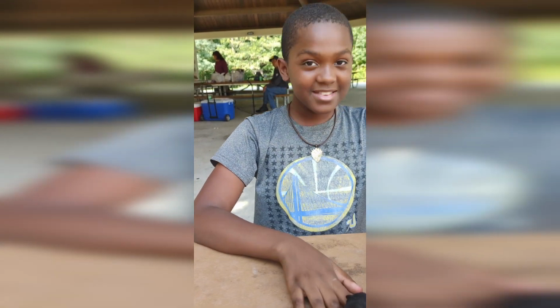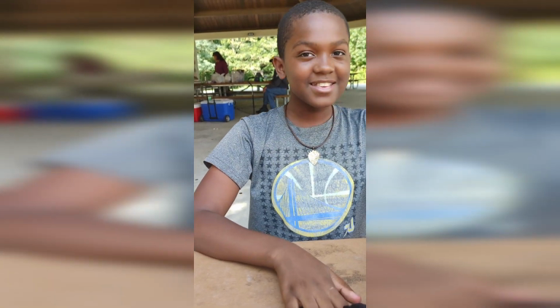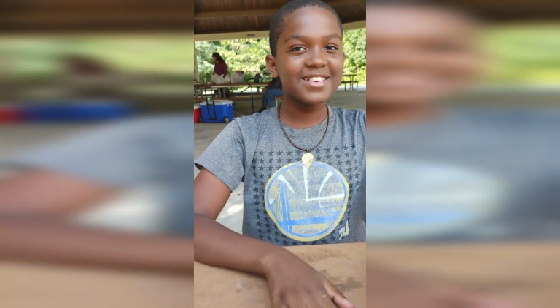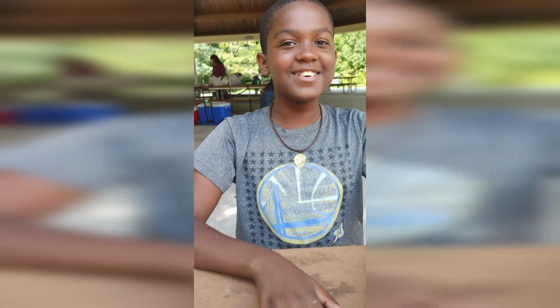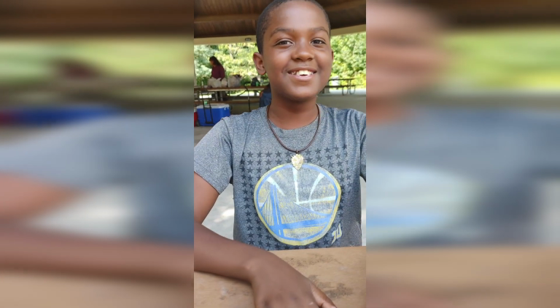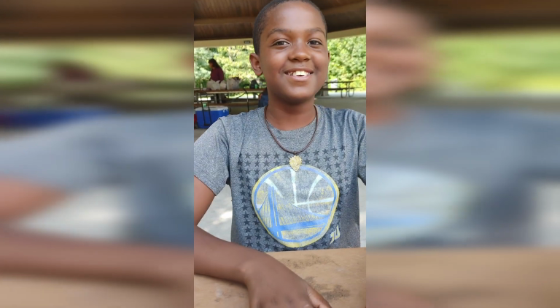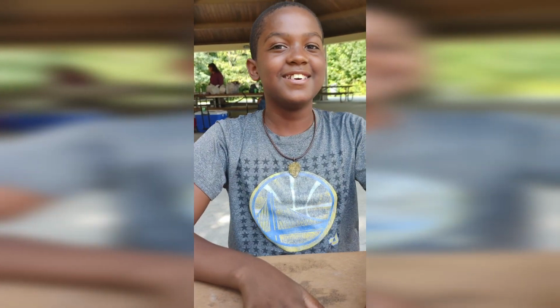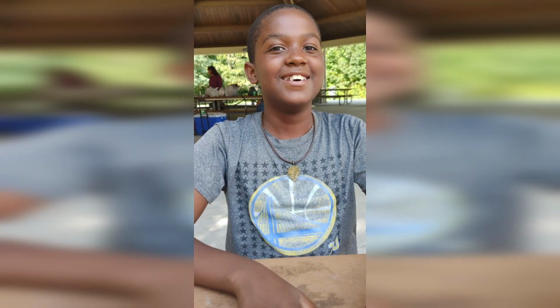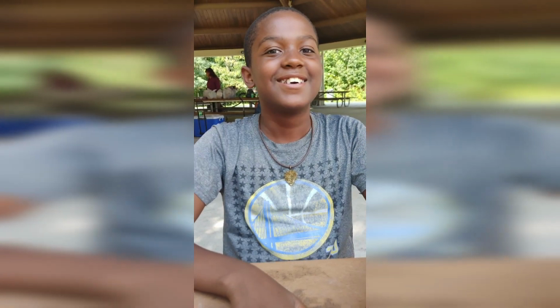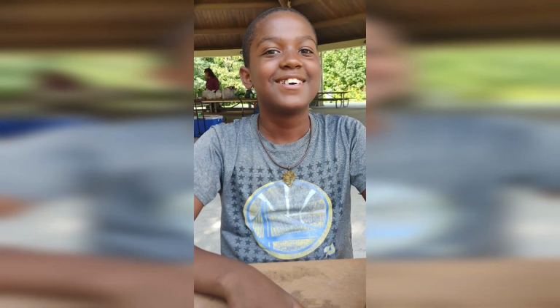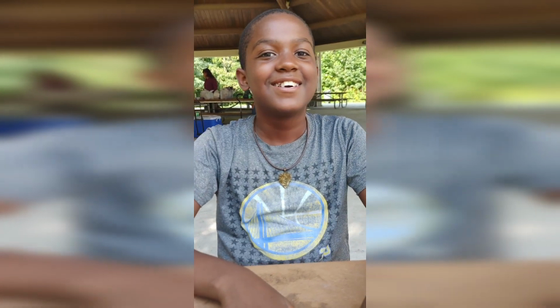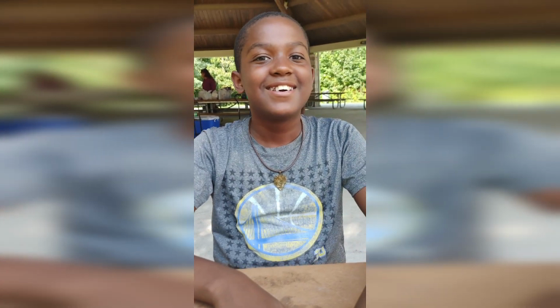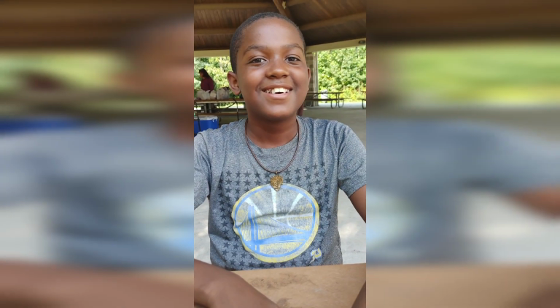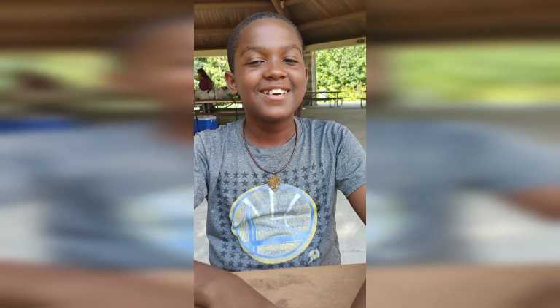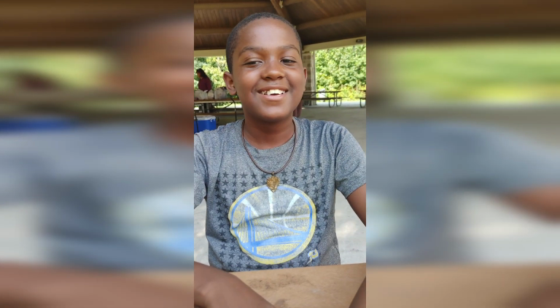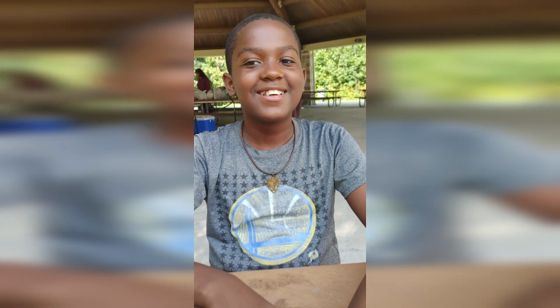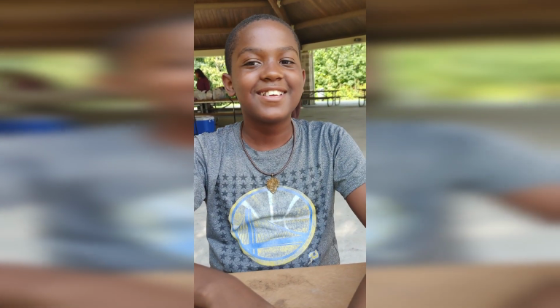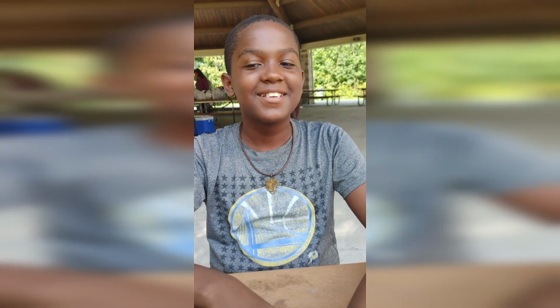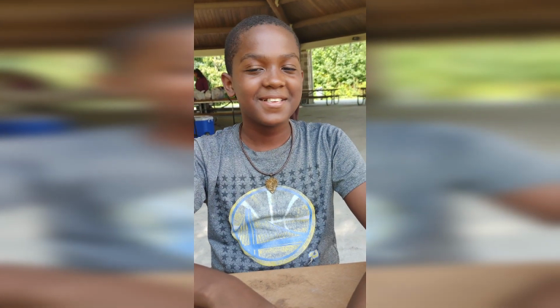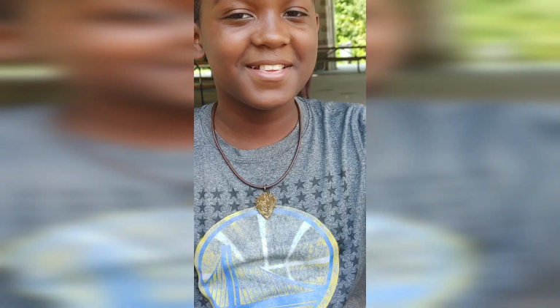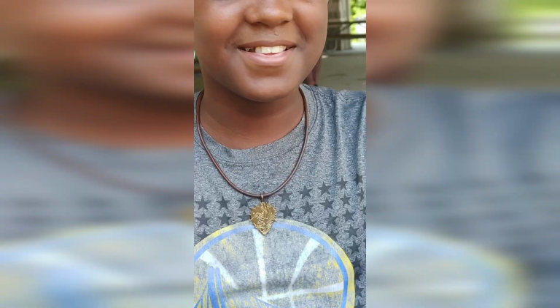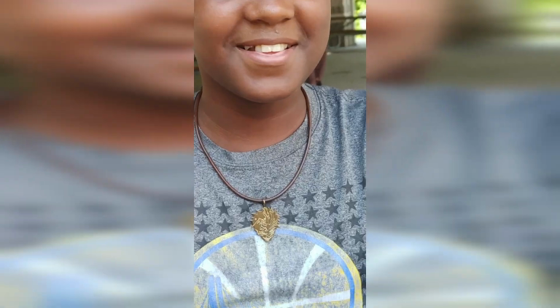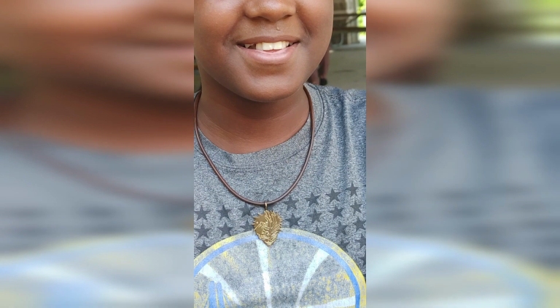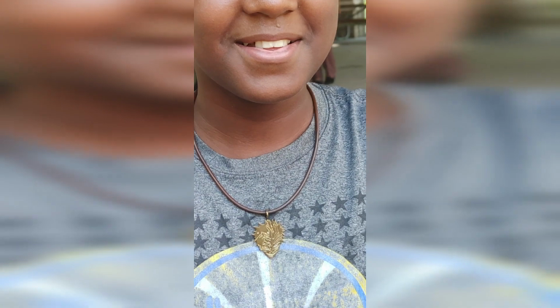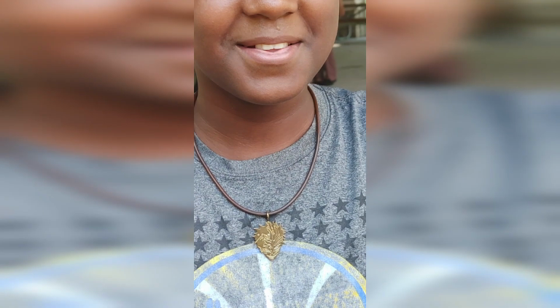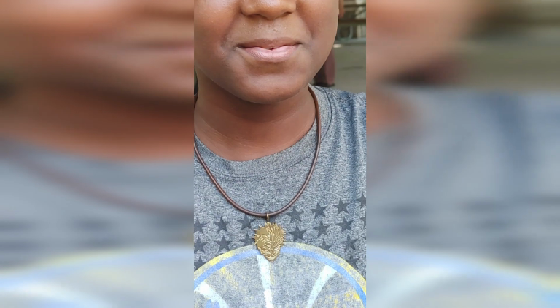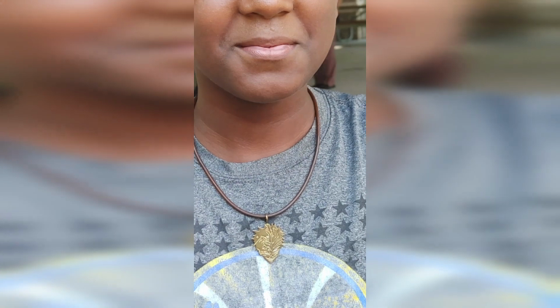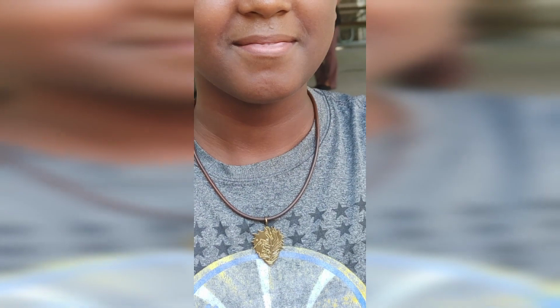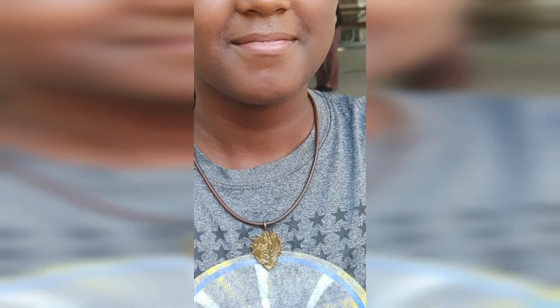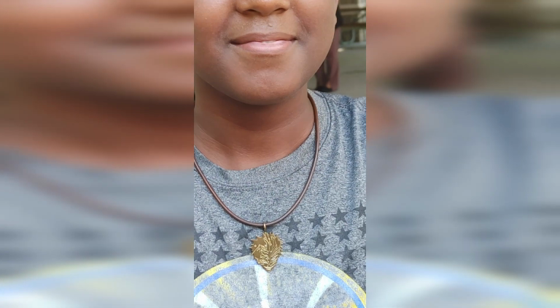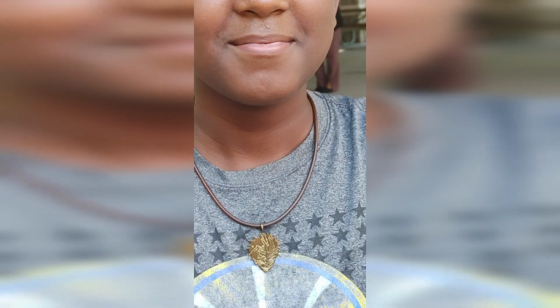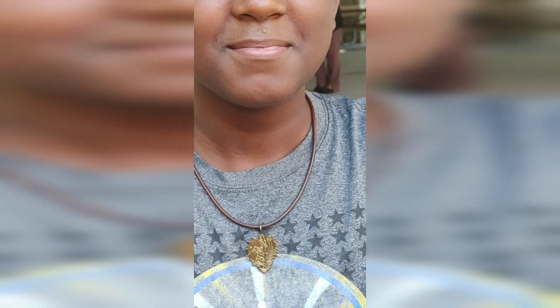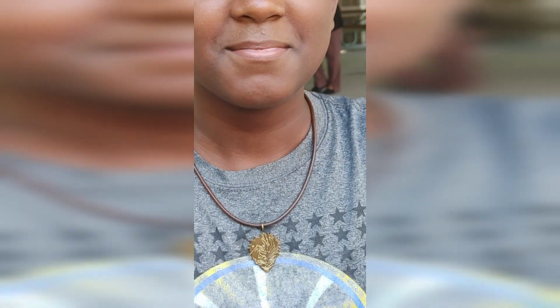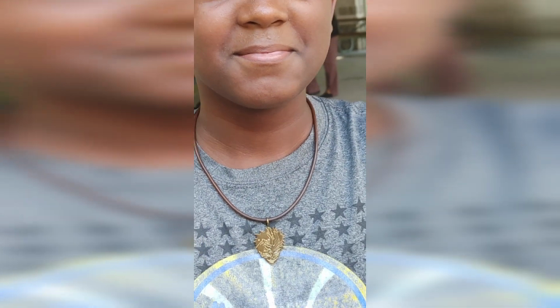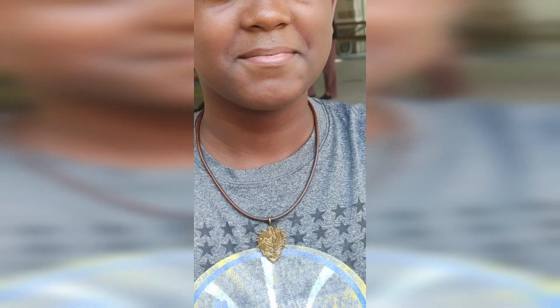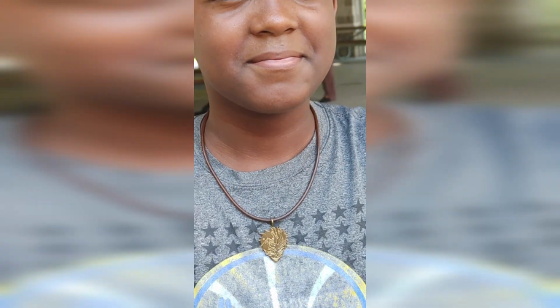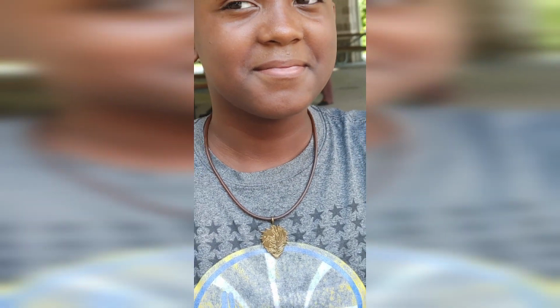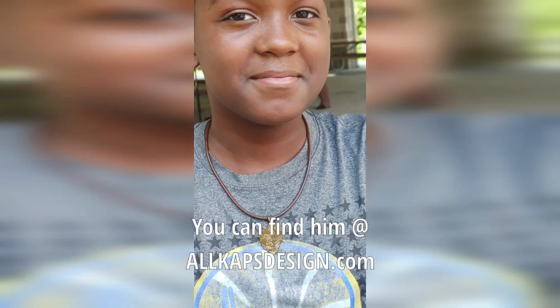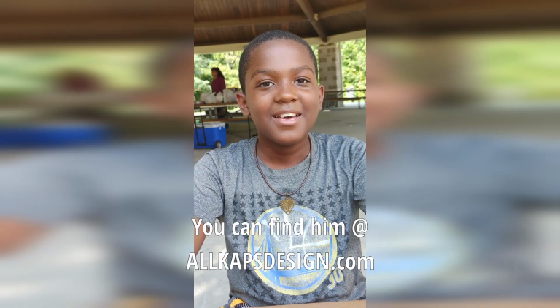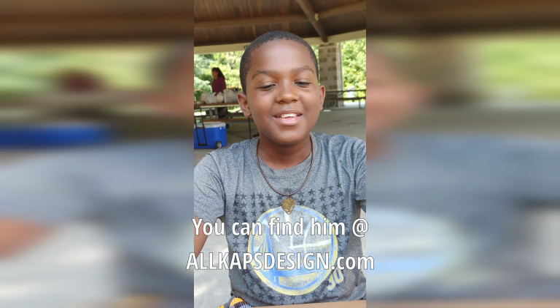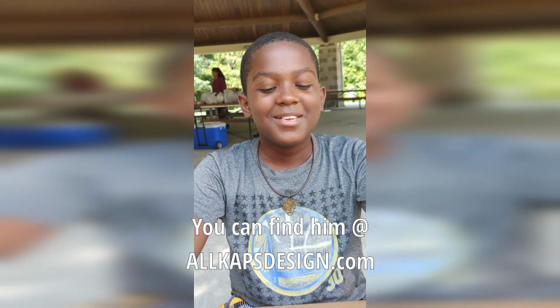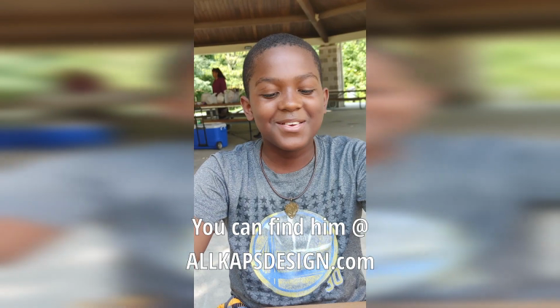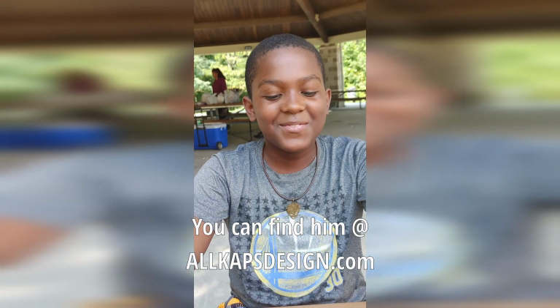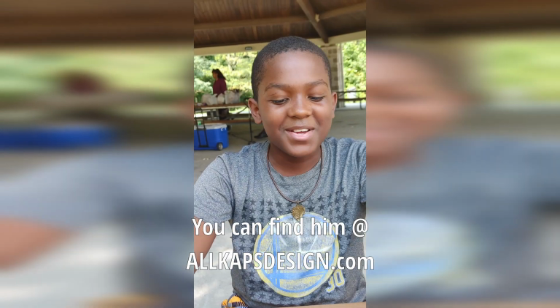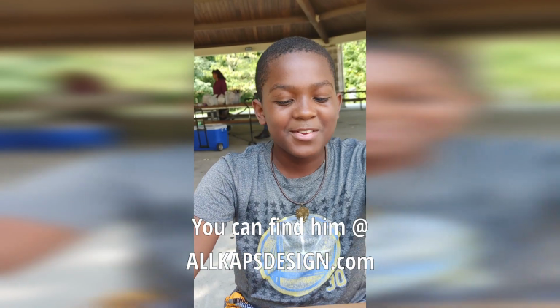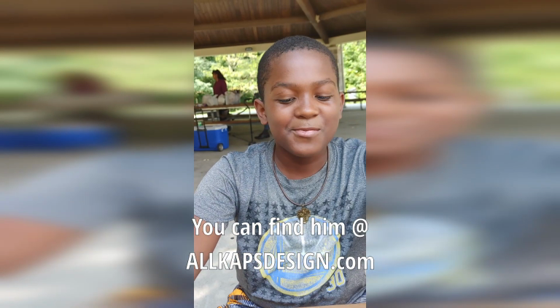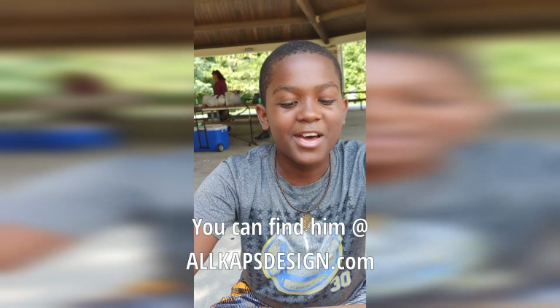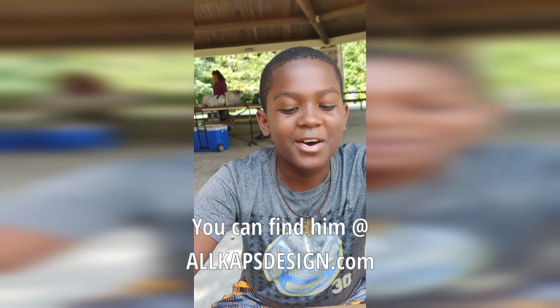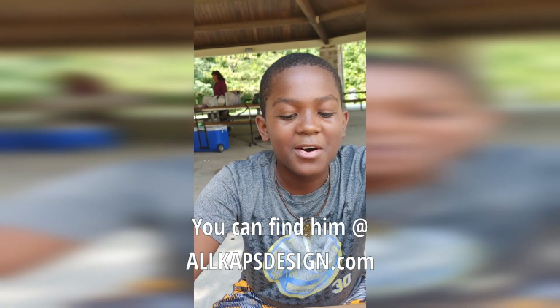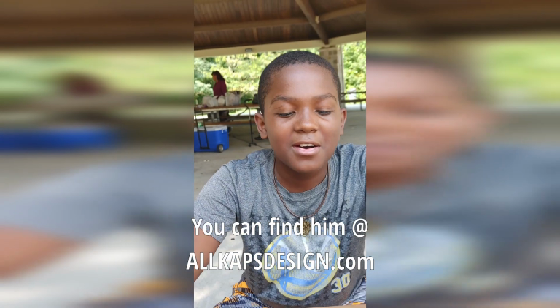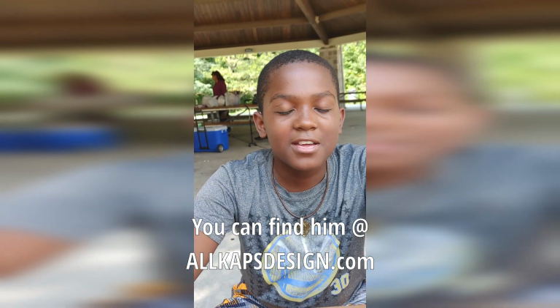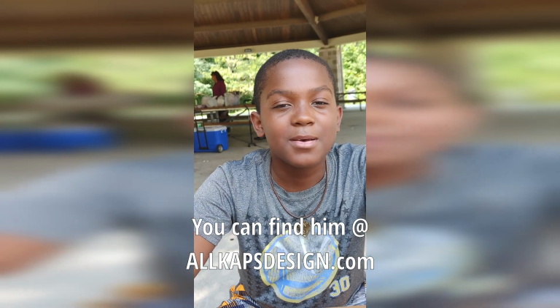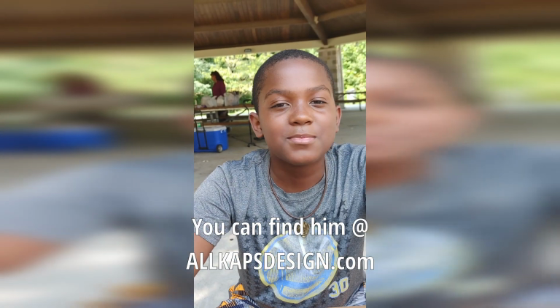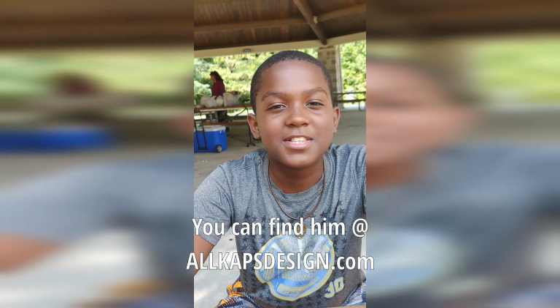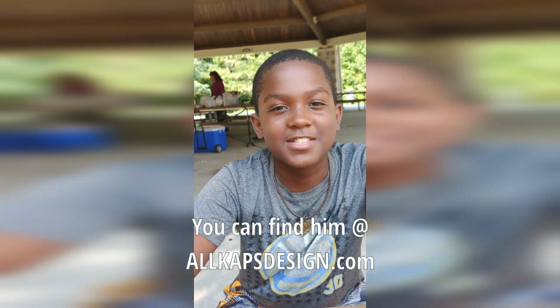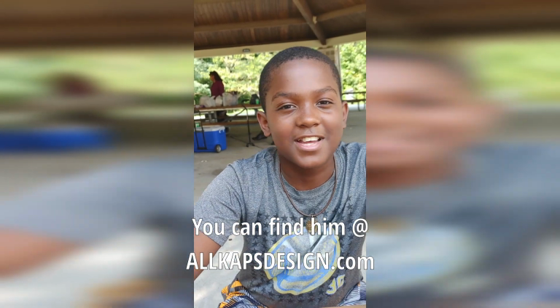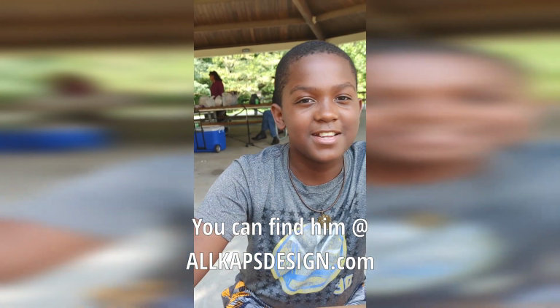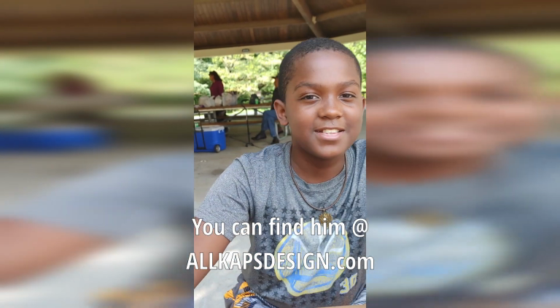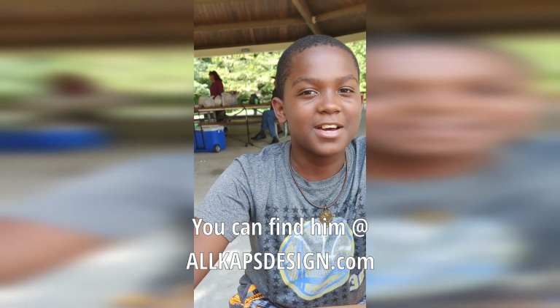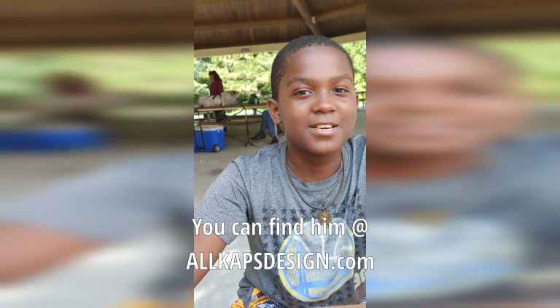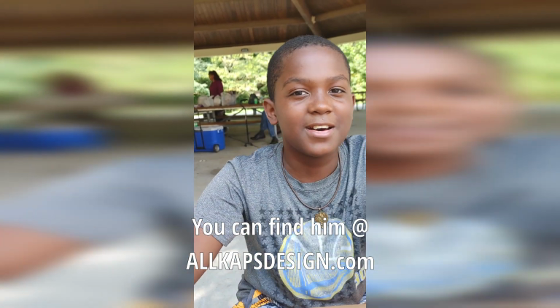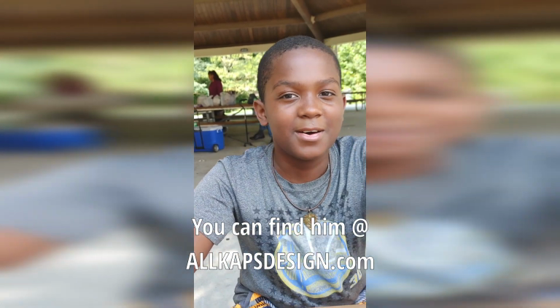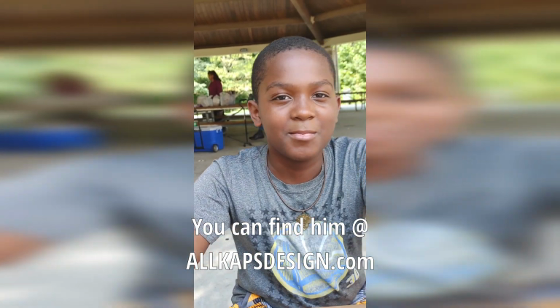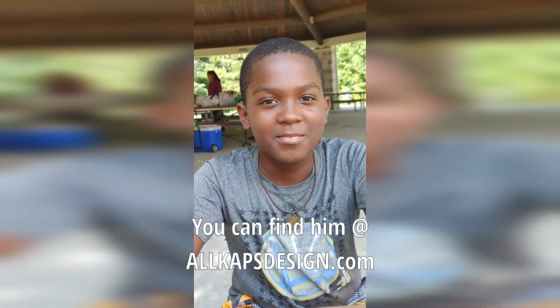Wait. You can find them at allcapsdesign.com.